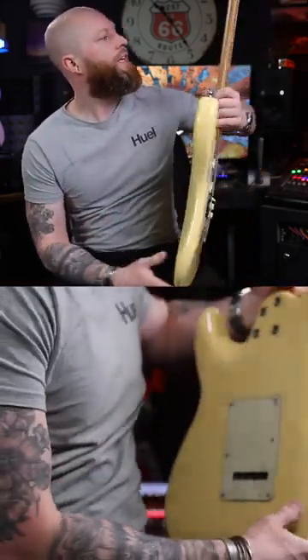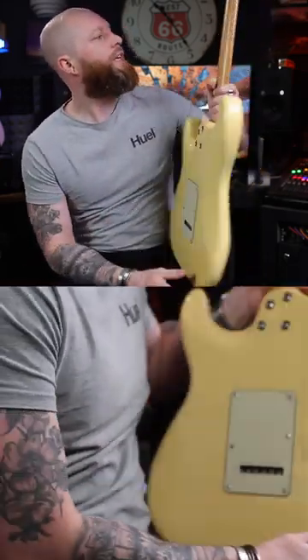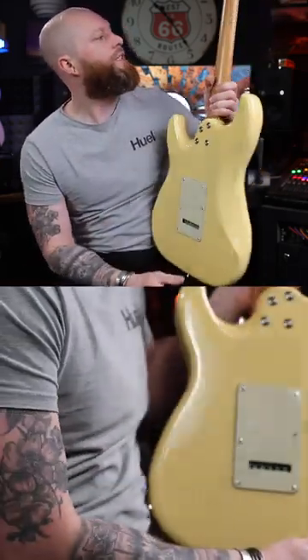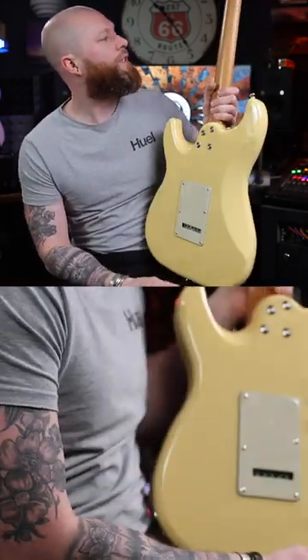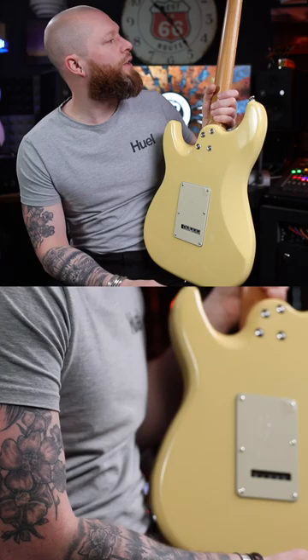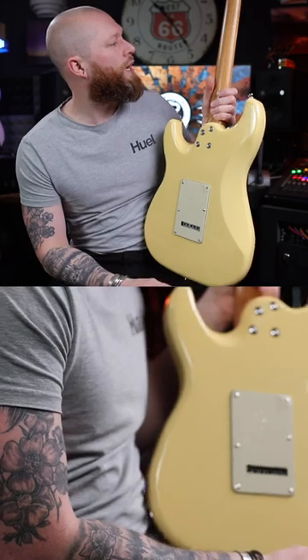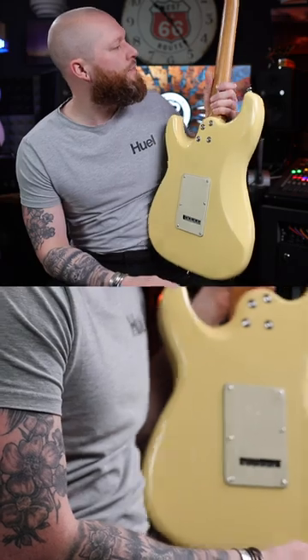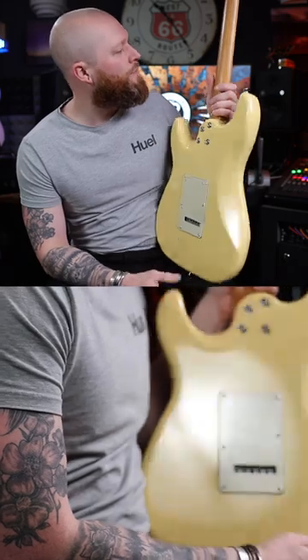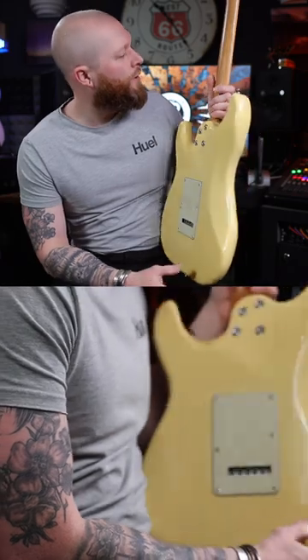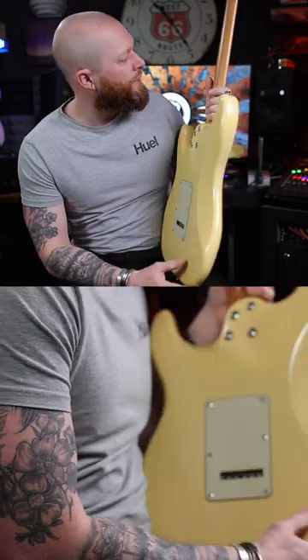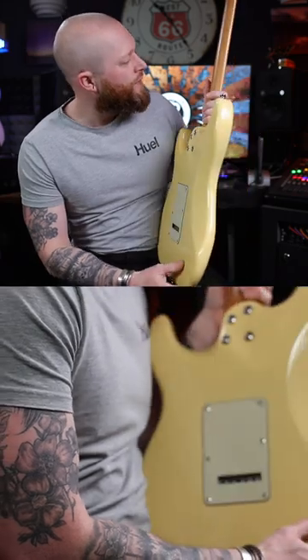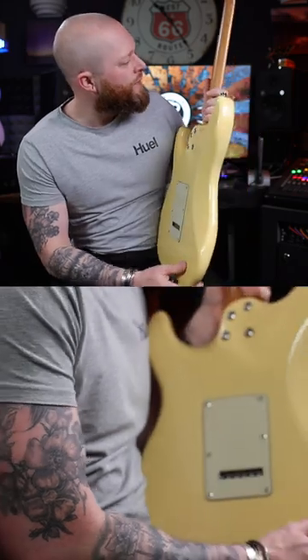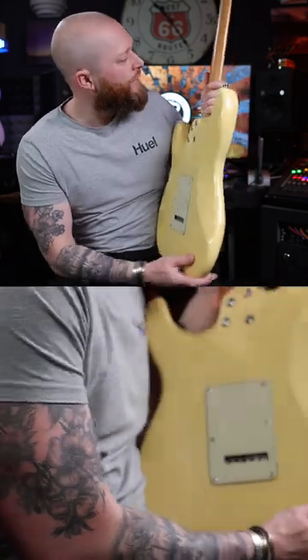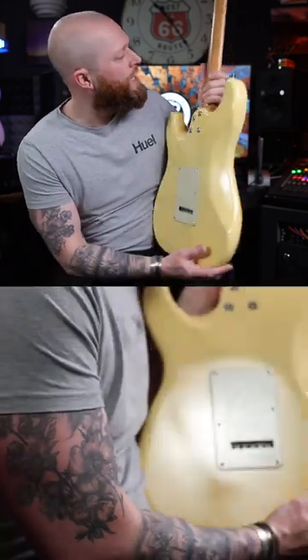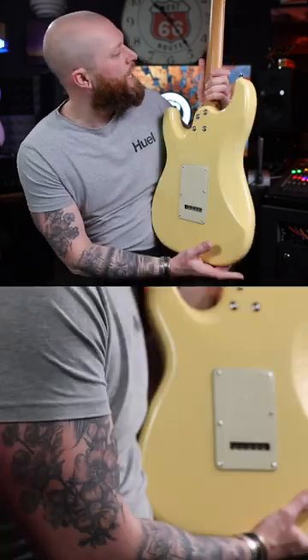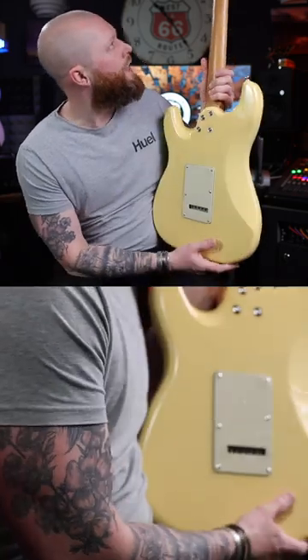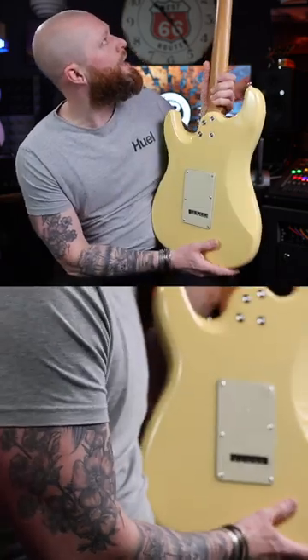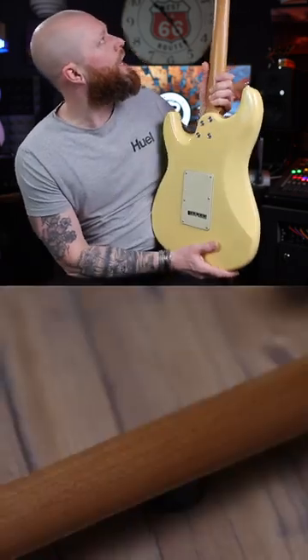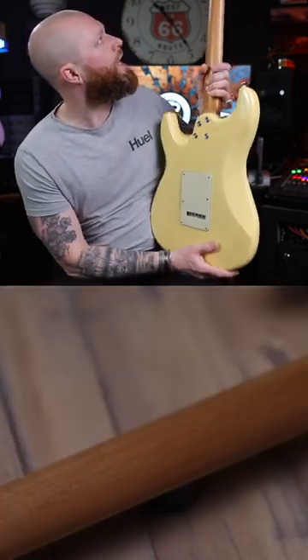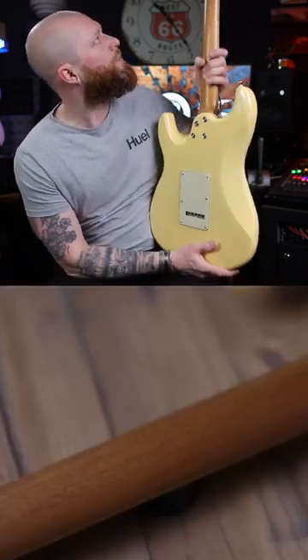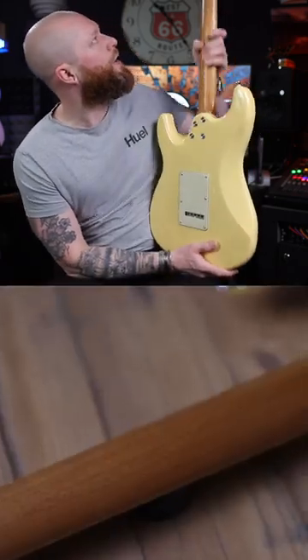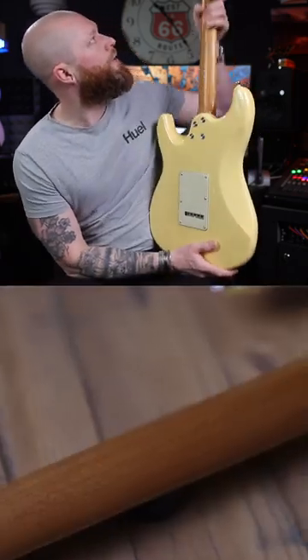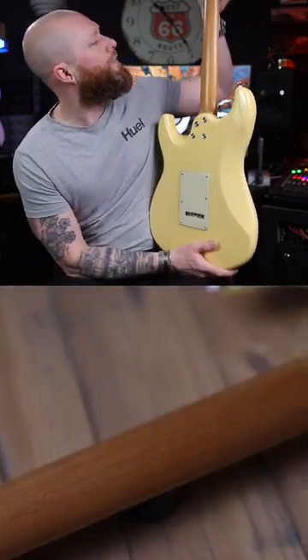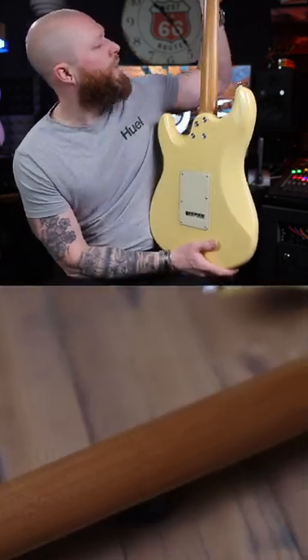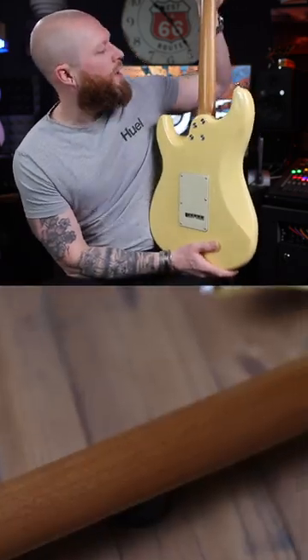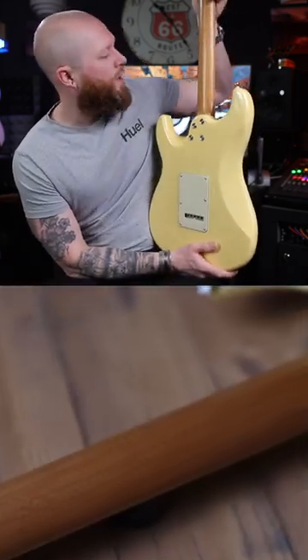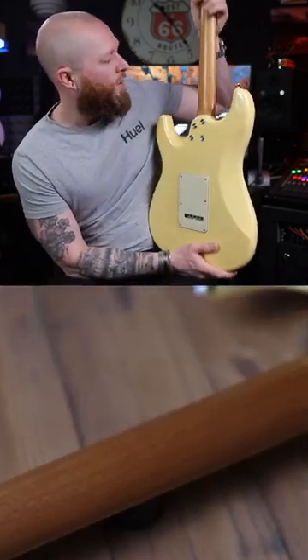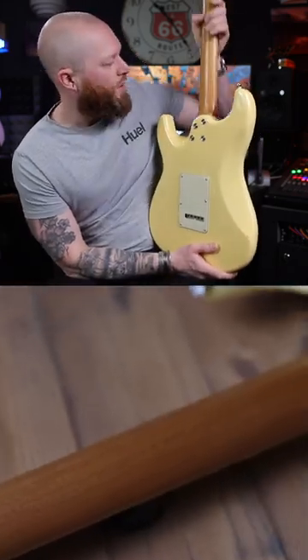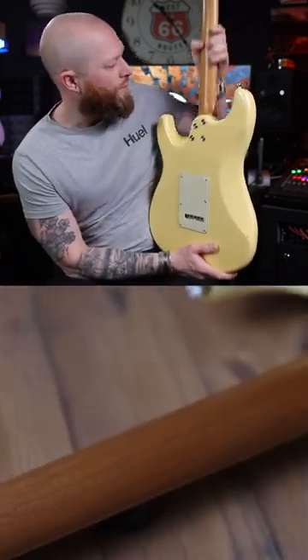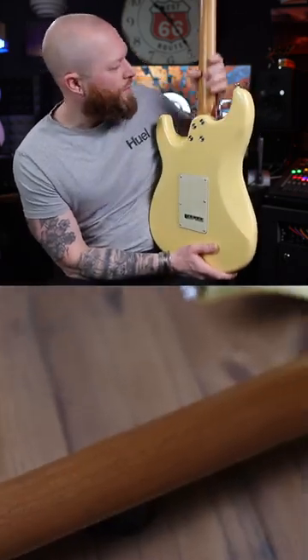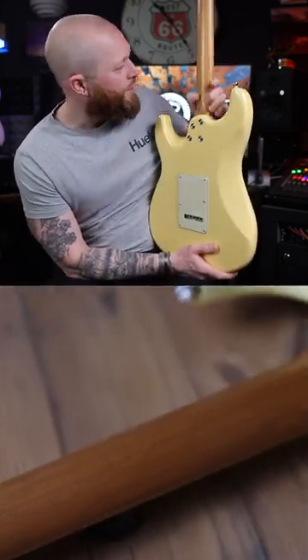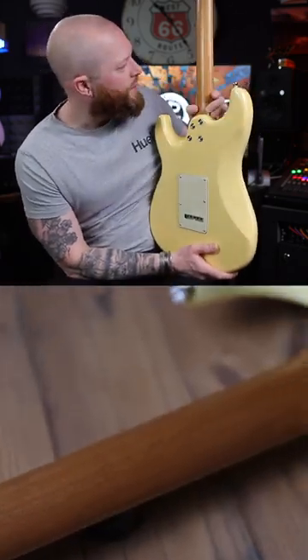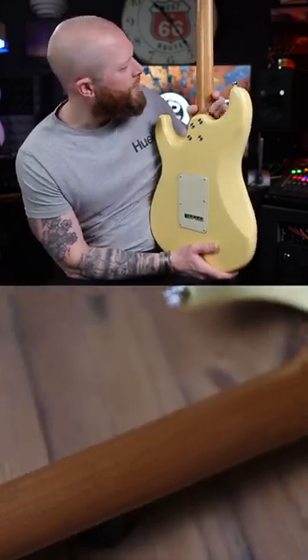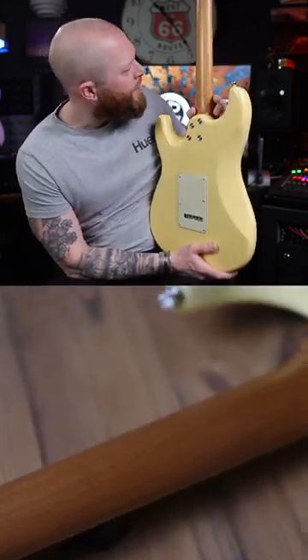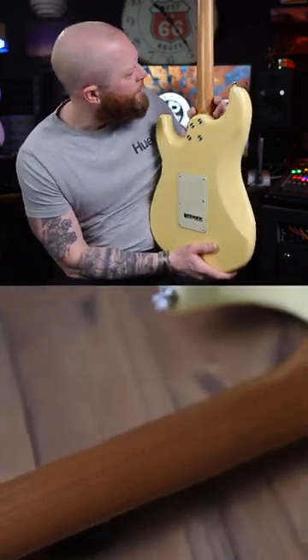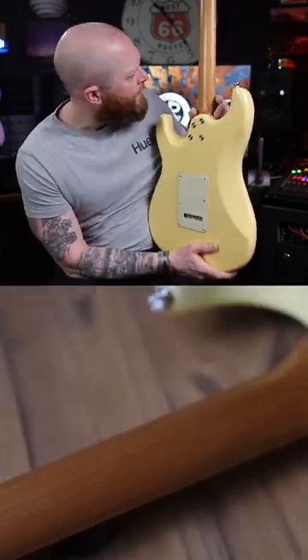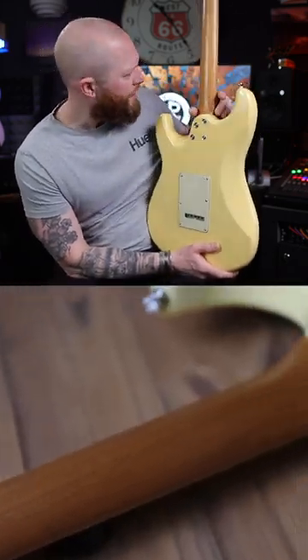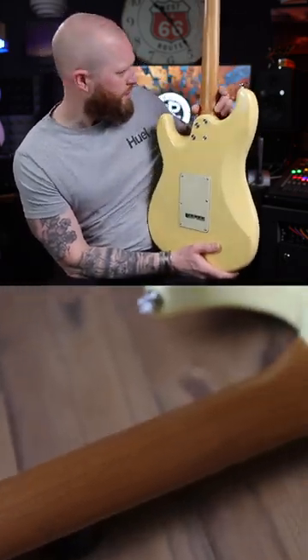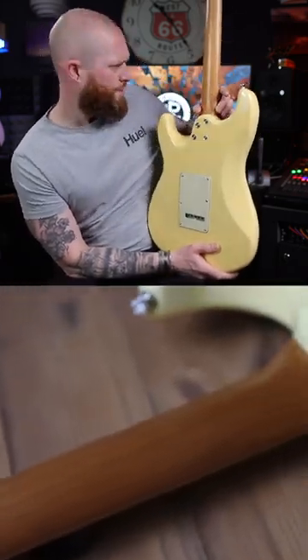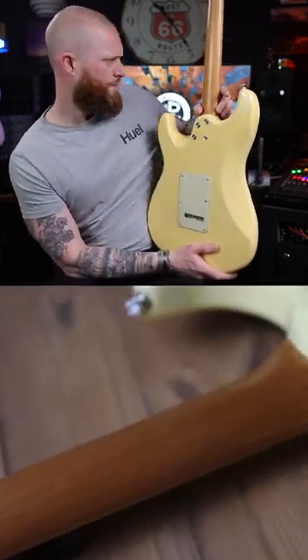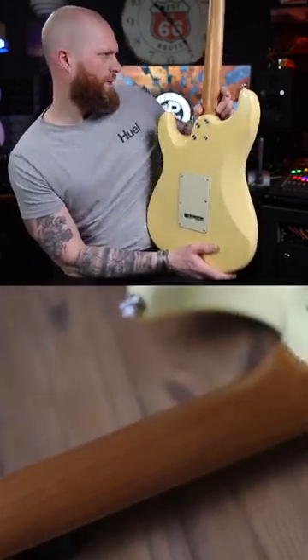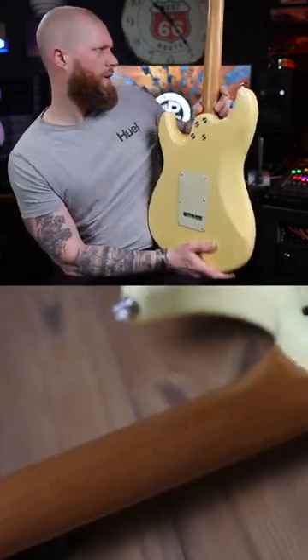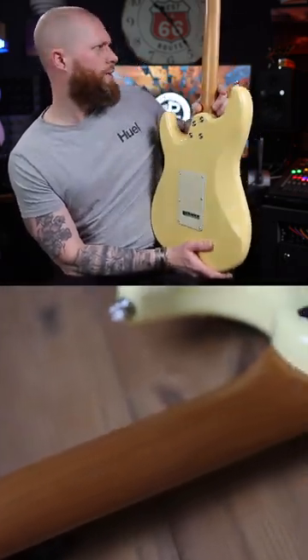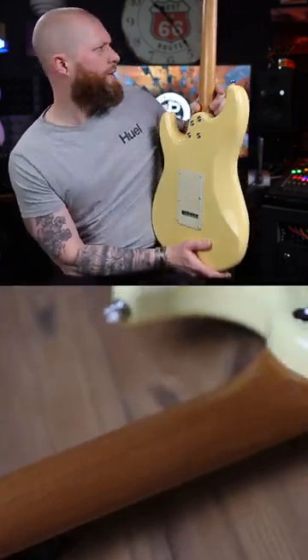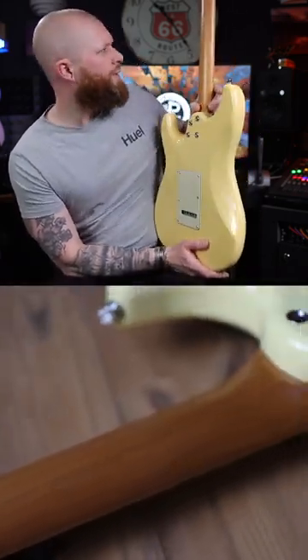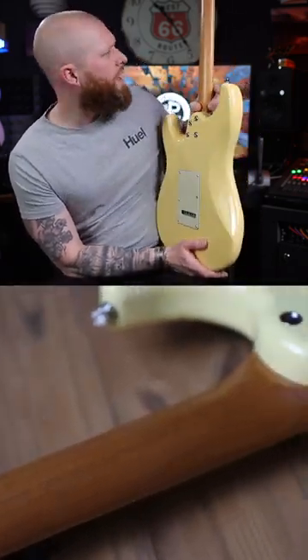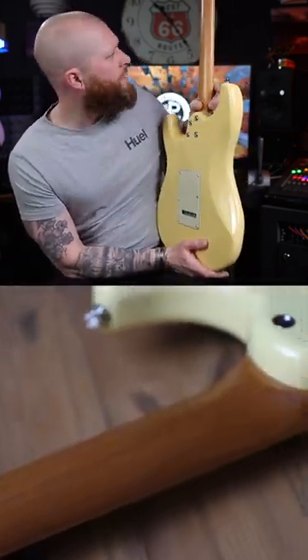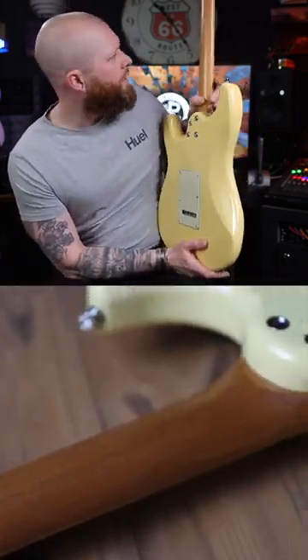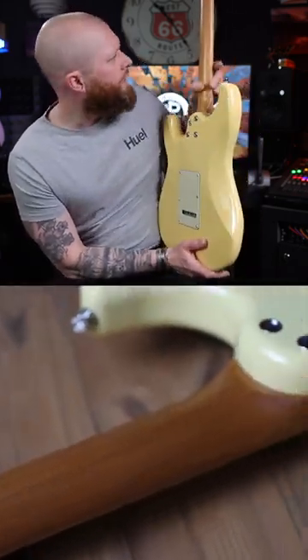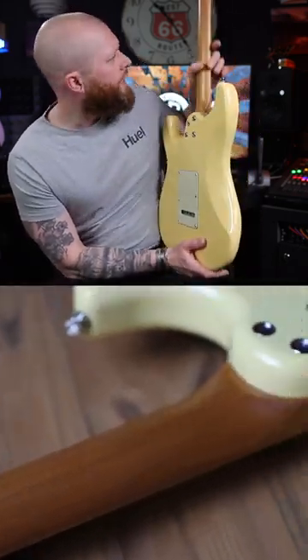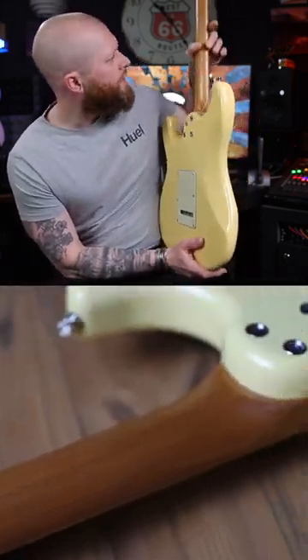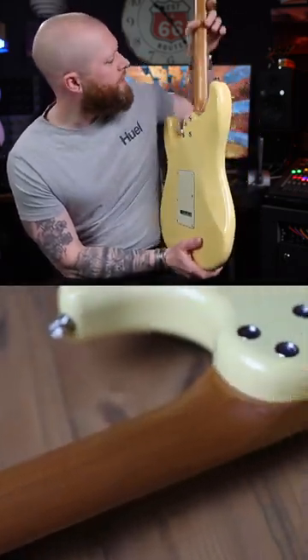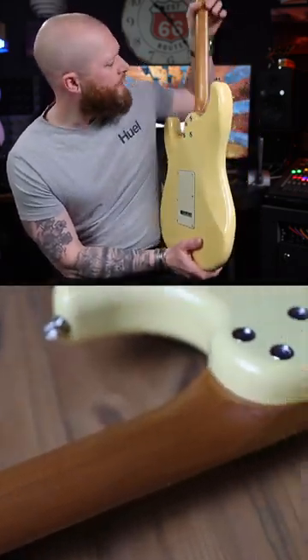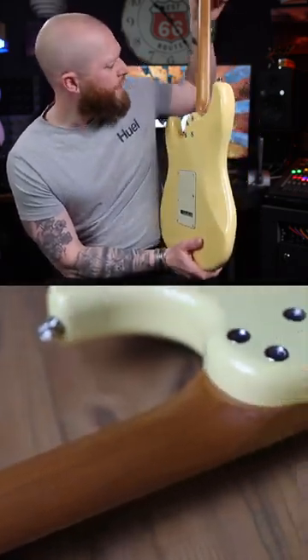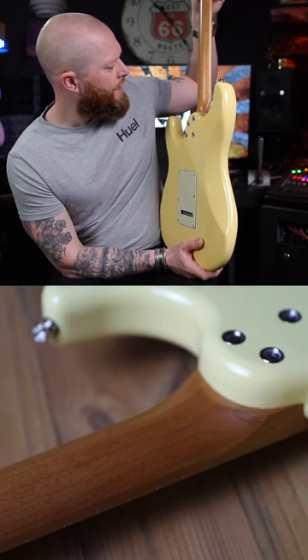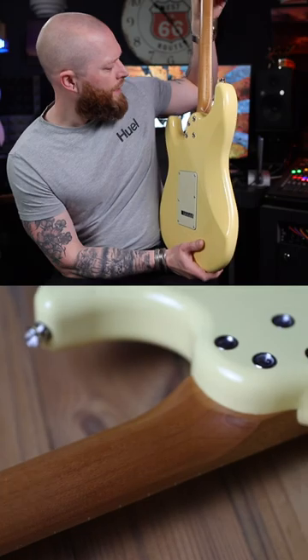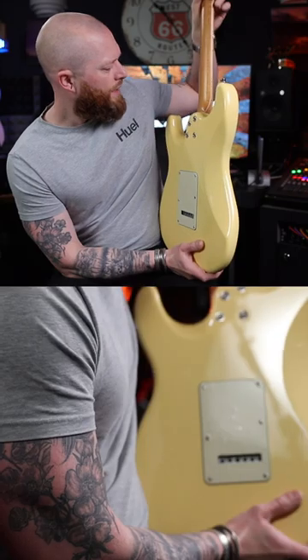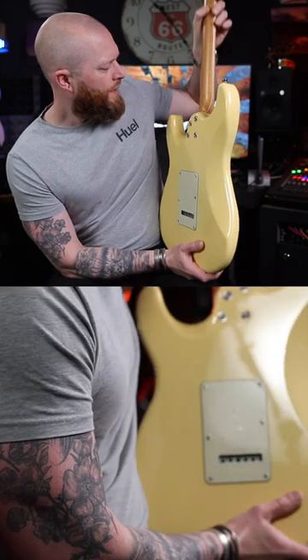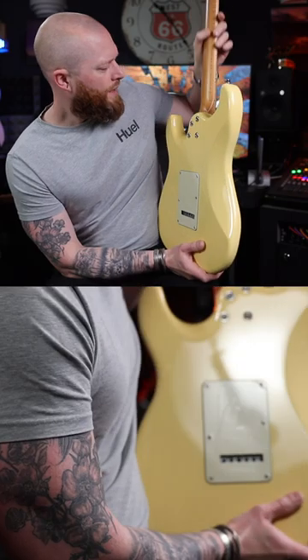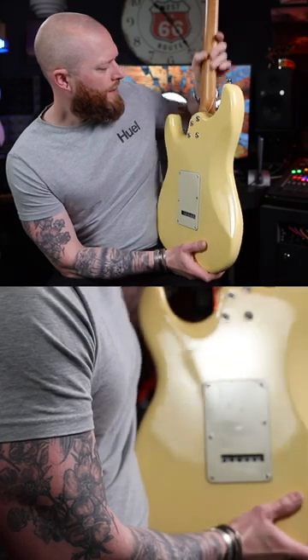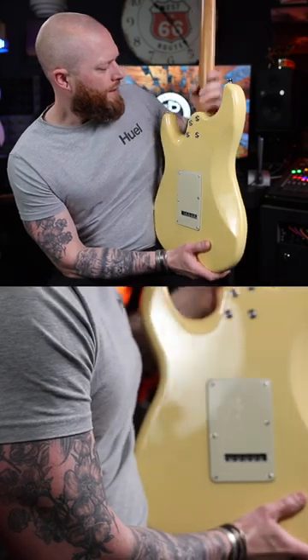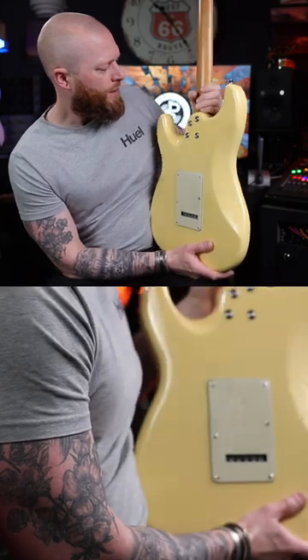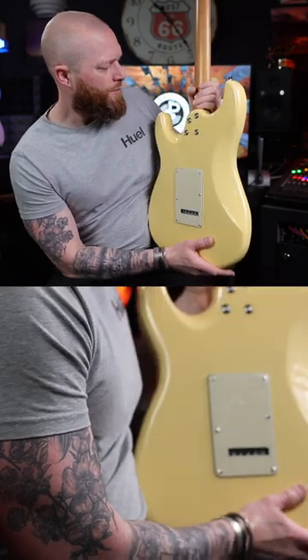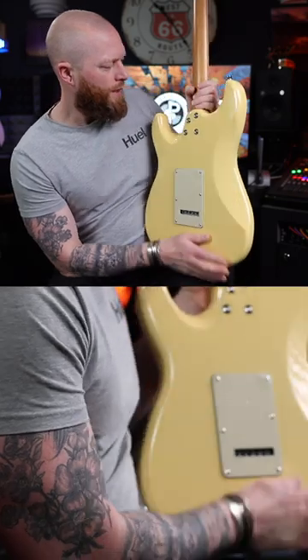It's got a modern C neck profile on a roasted maple neck. There's a little bit of flaming on that — it's a really nice bit.